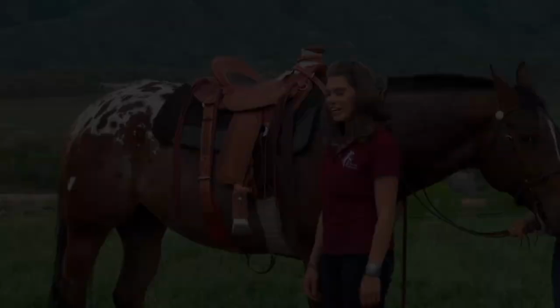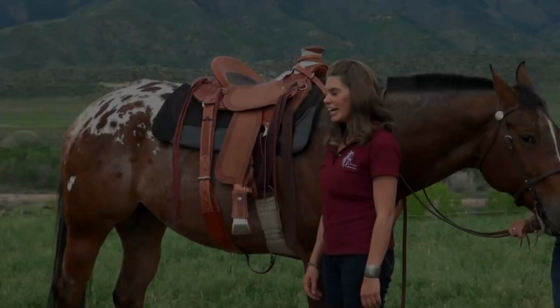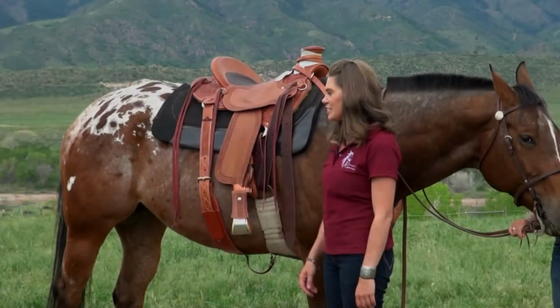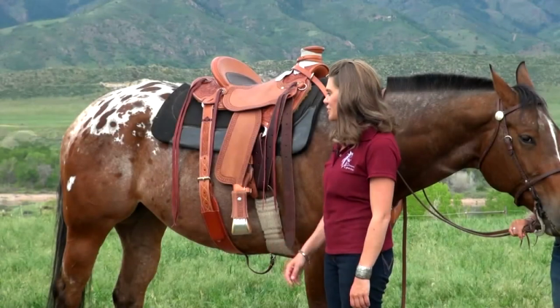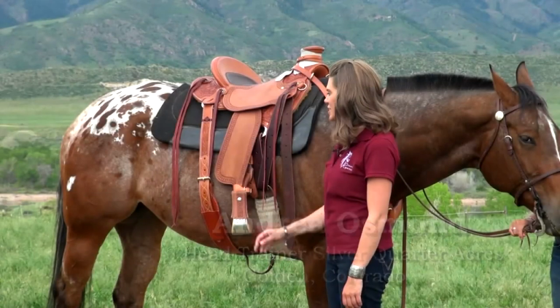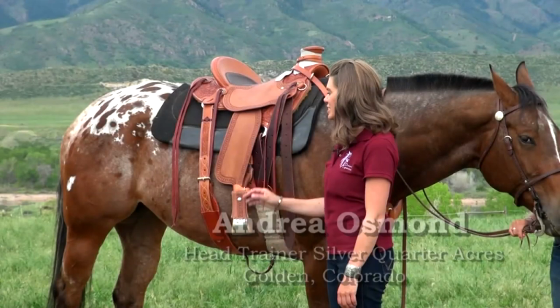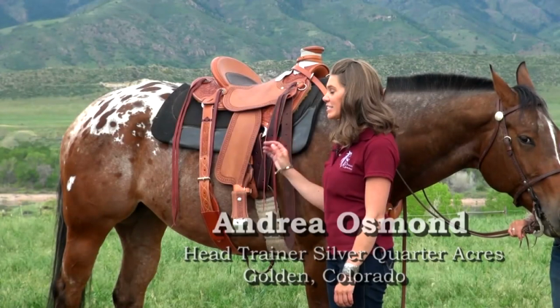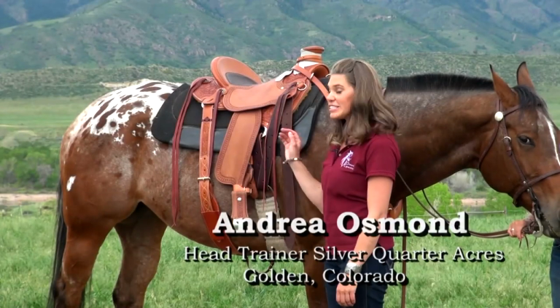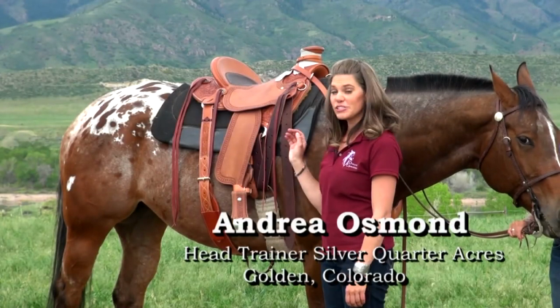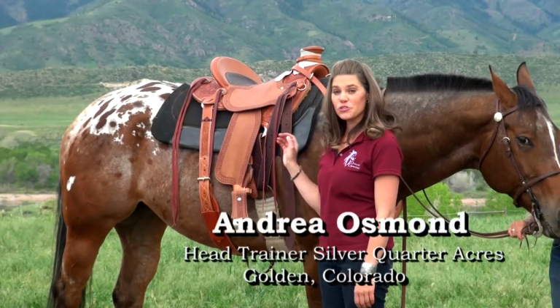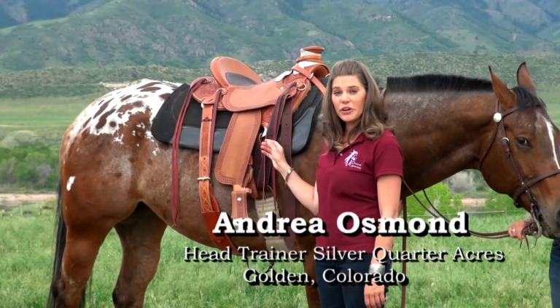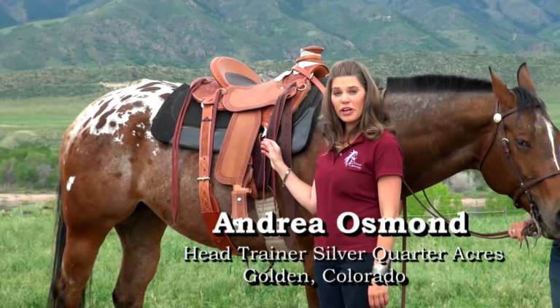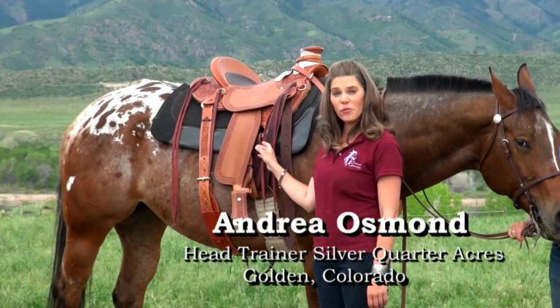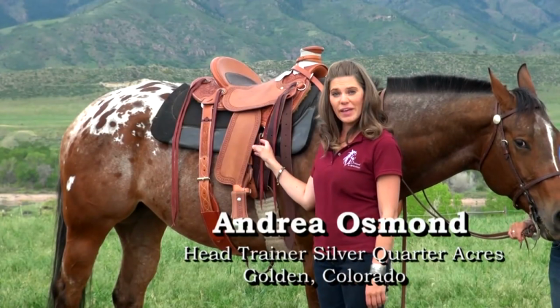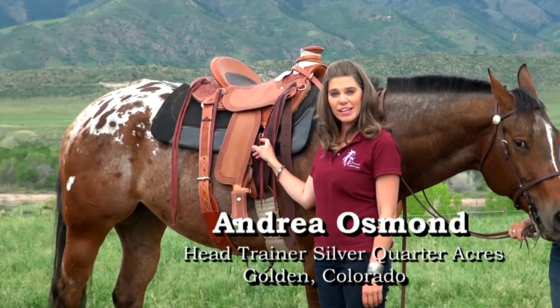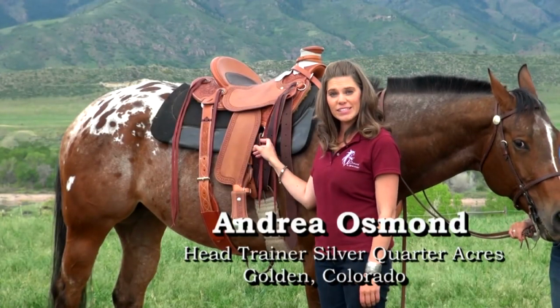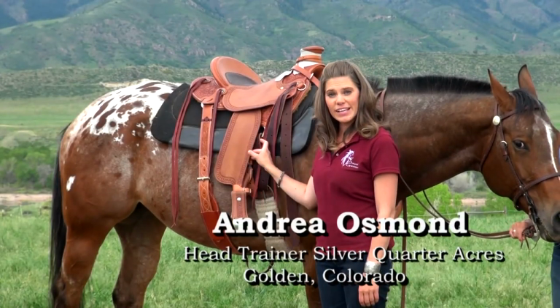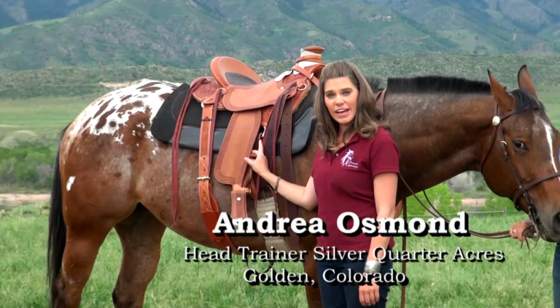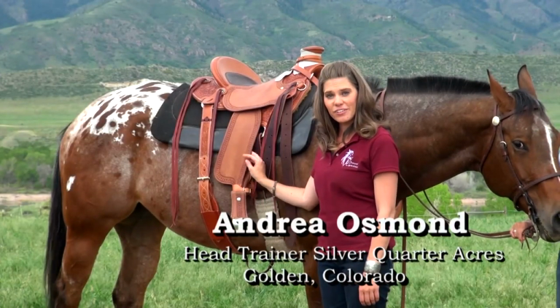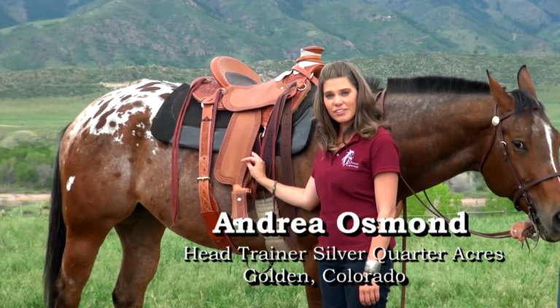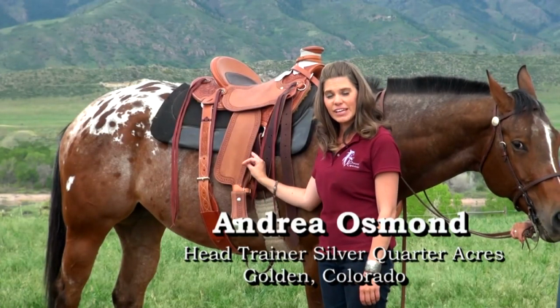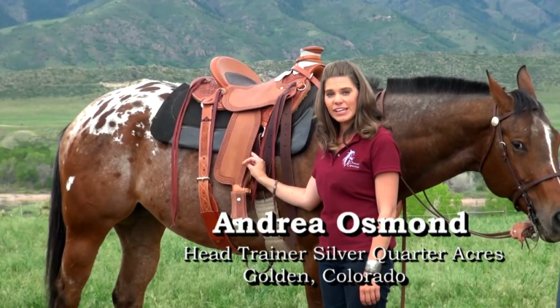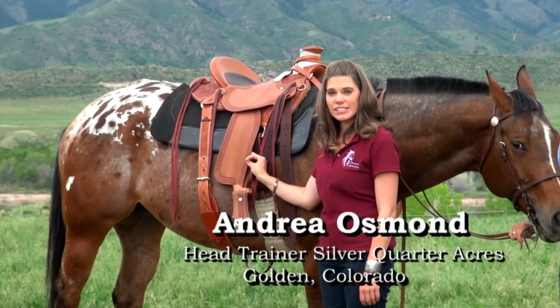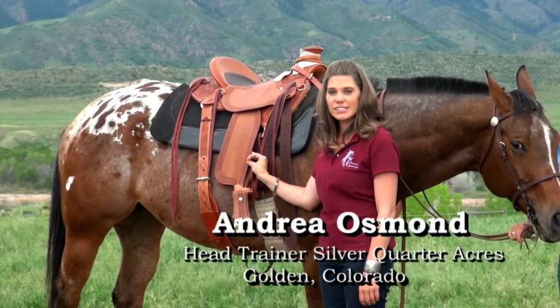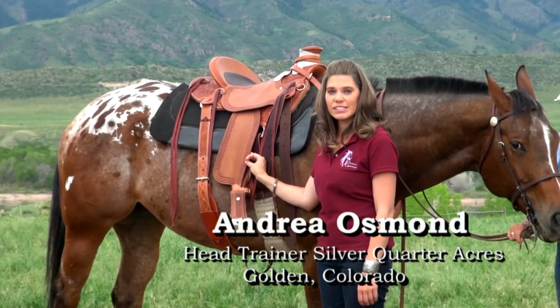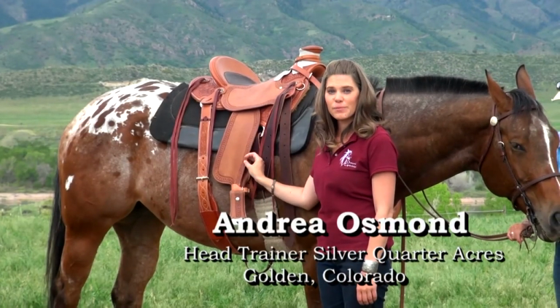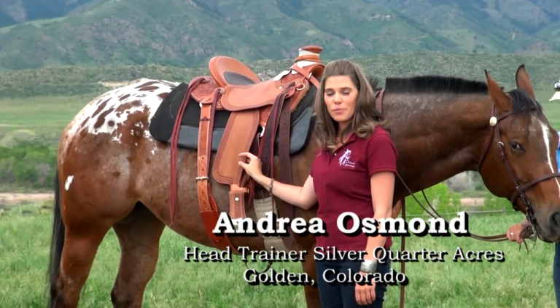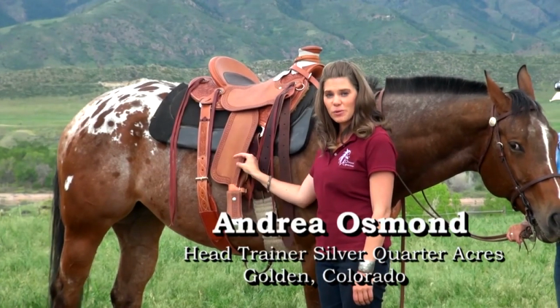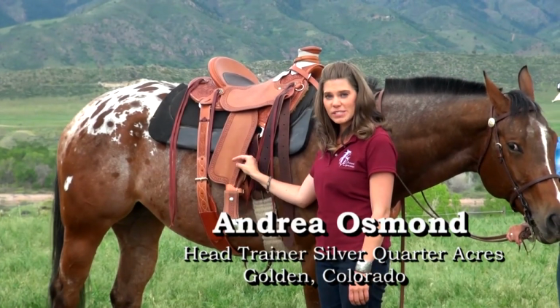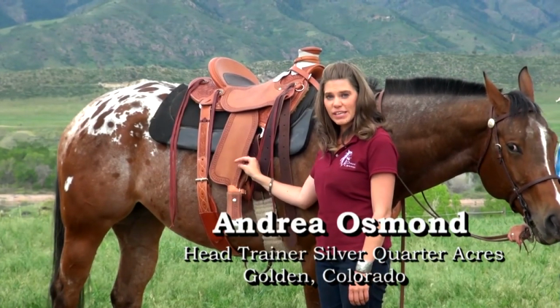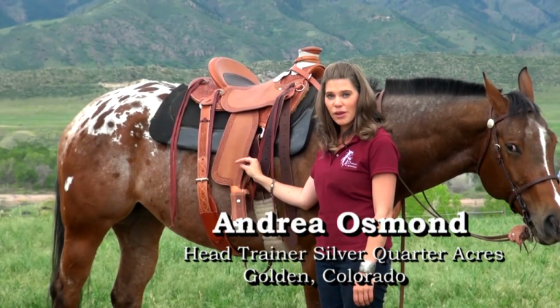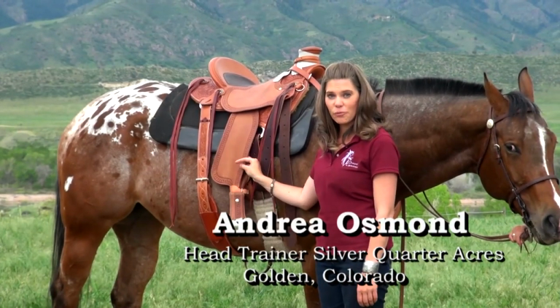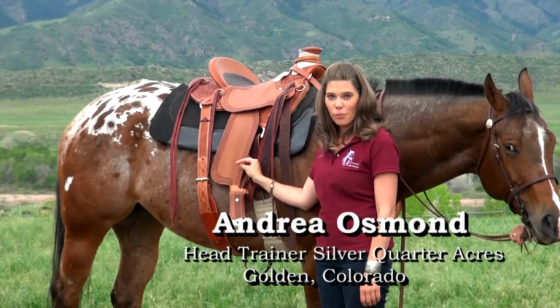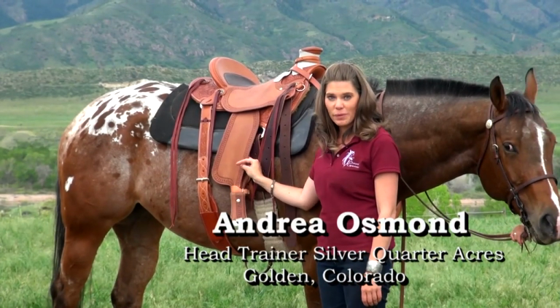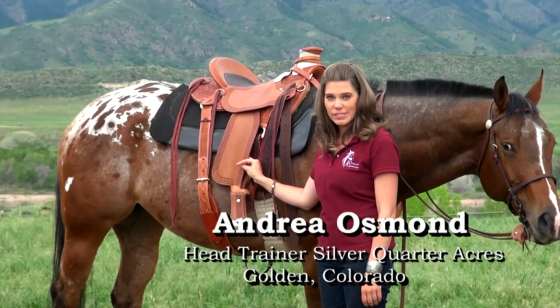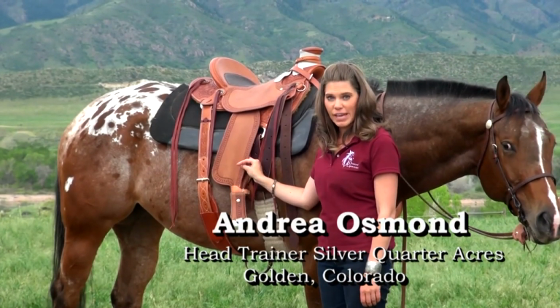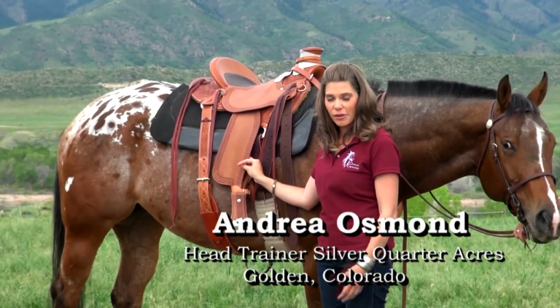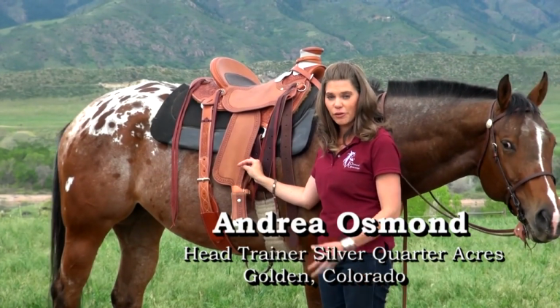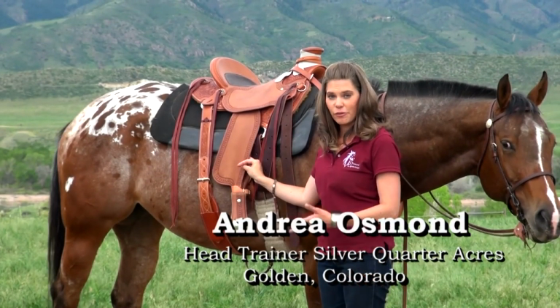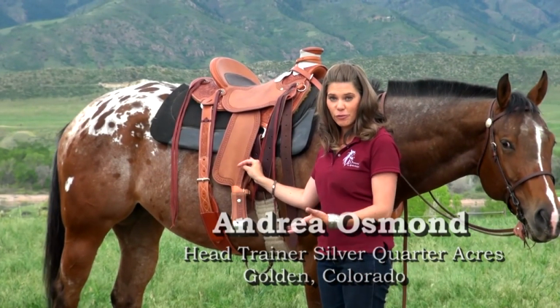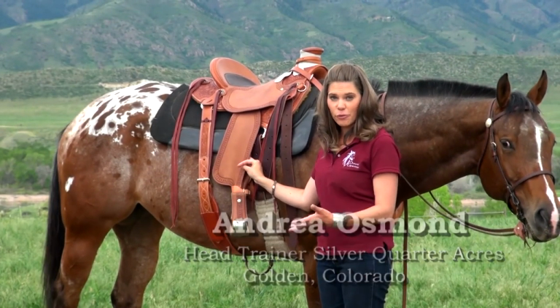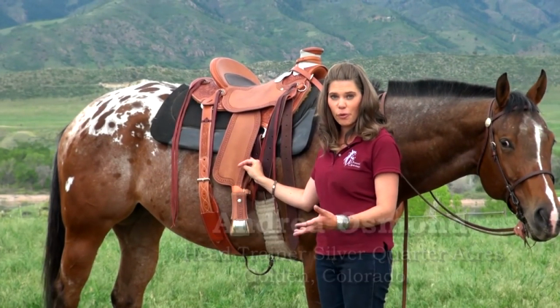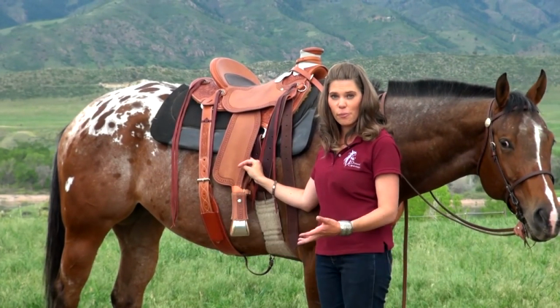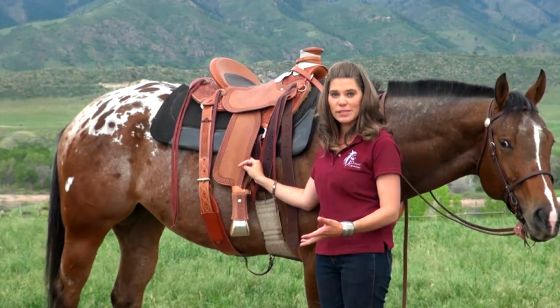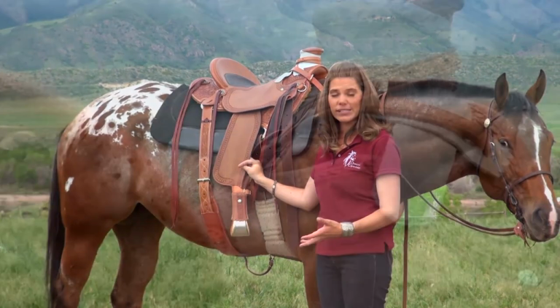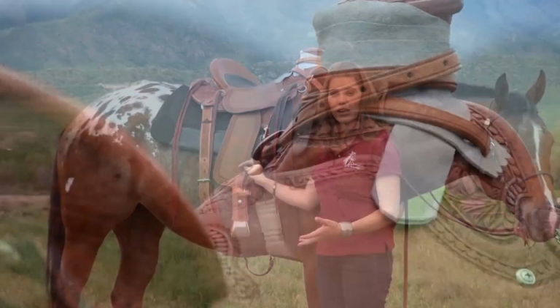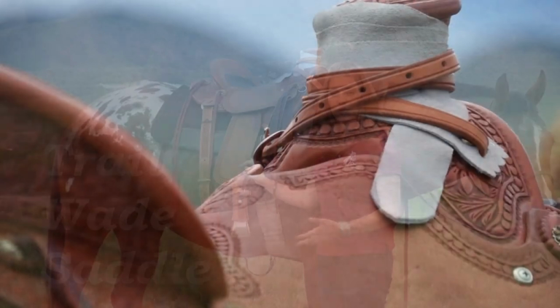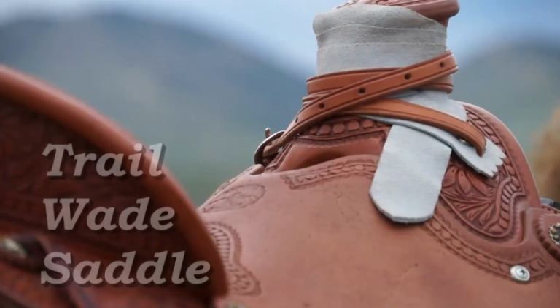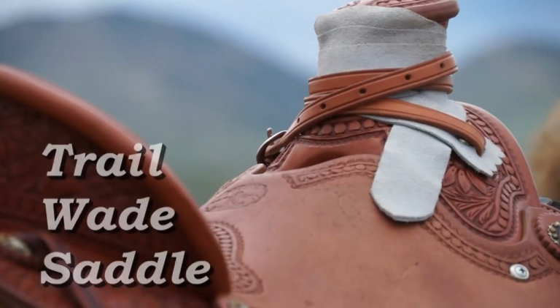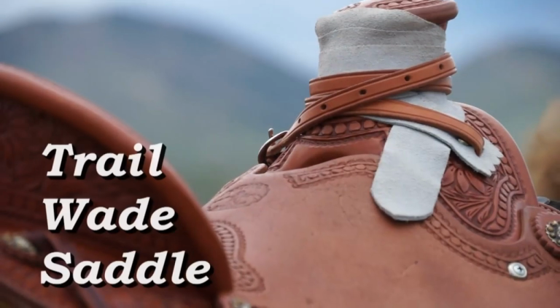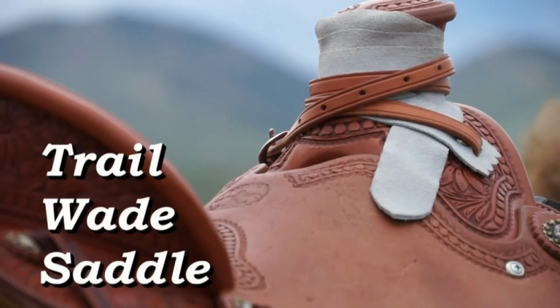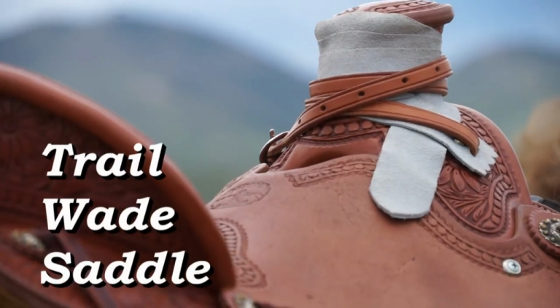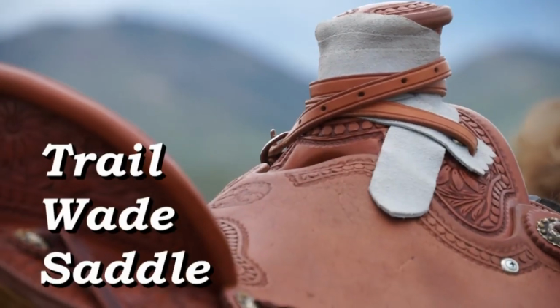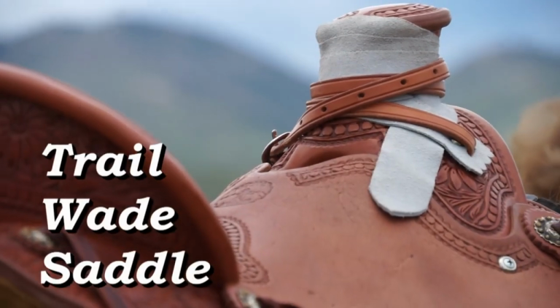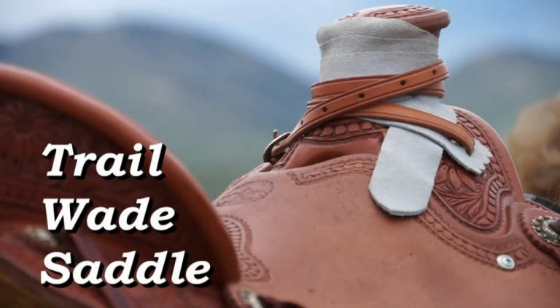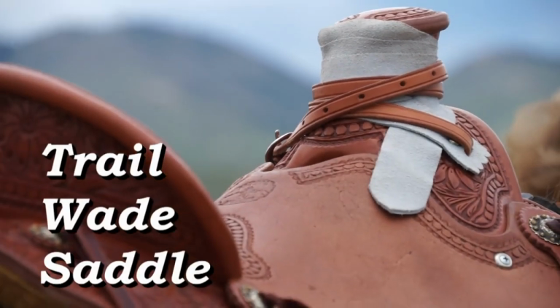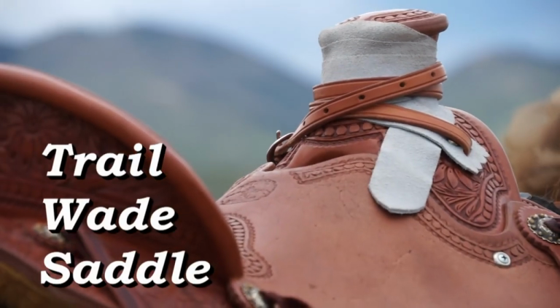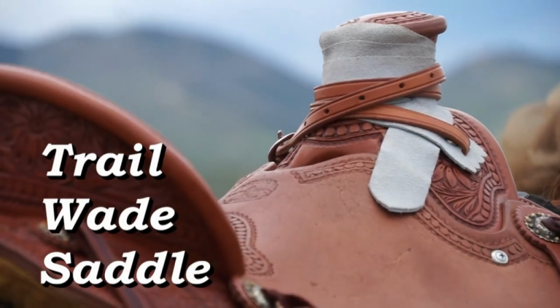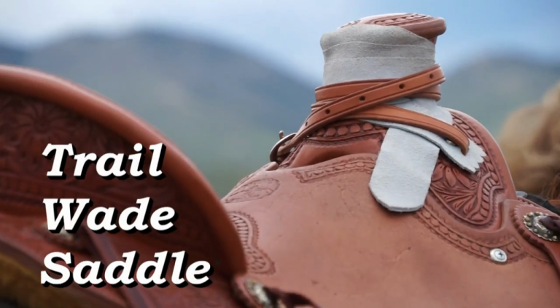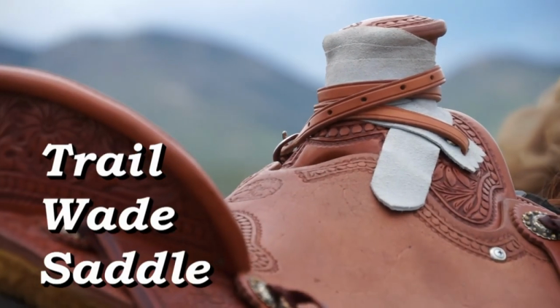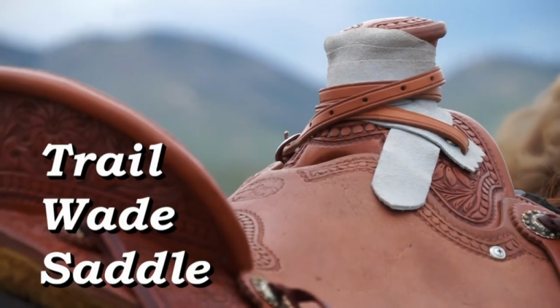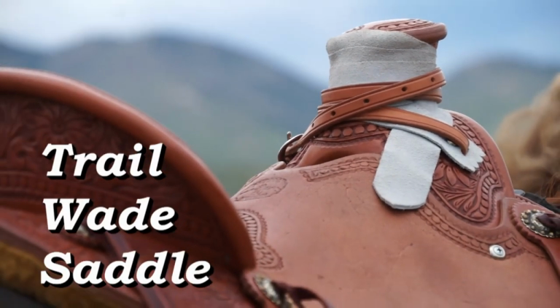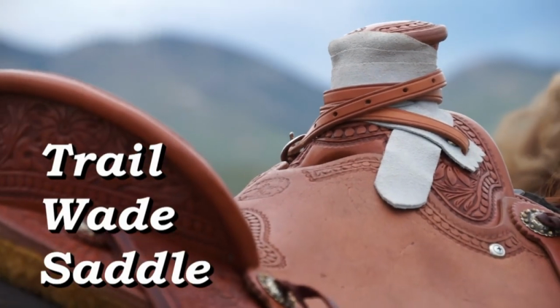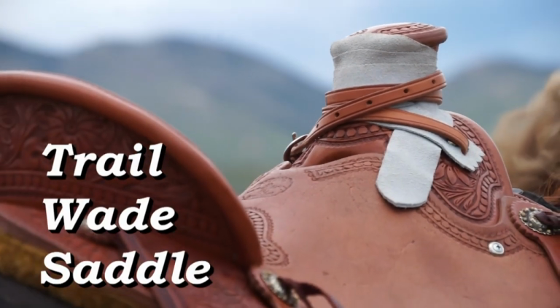This is the Trail Wade saddle. It is mostly a roping saddle — or full roping saddle — but it can be used for many different purposes.